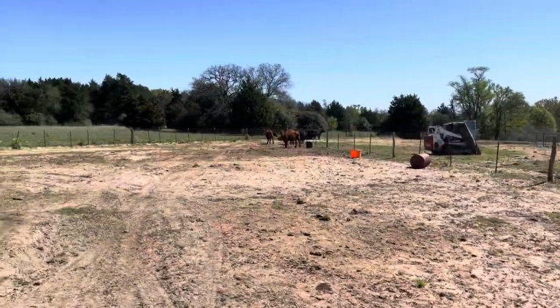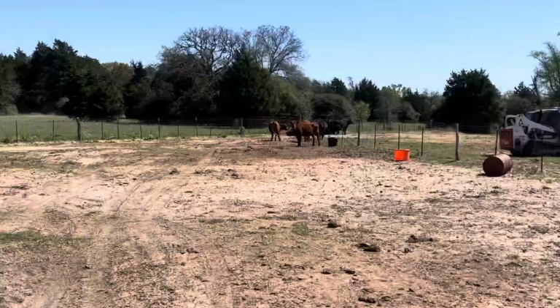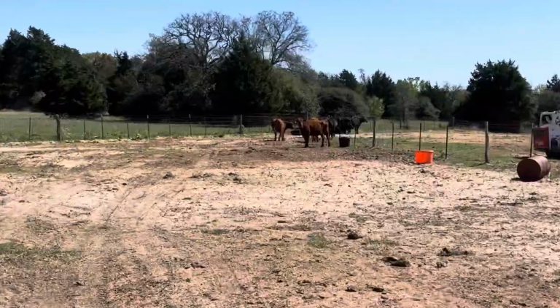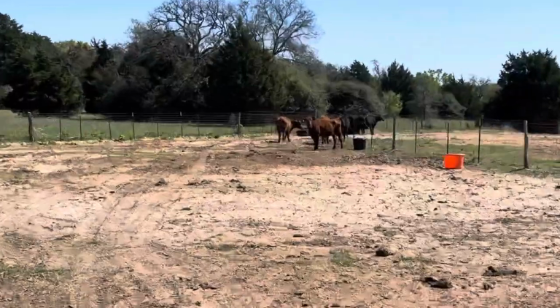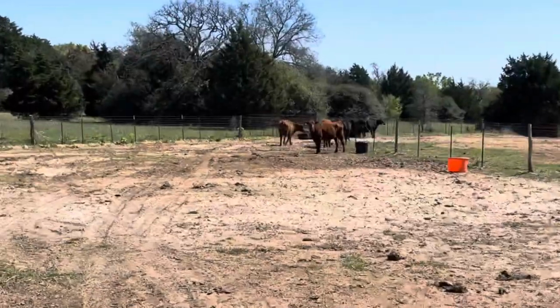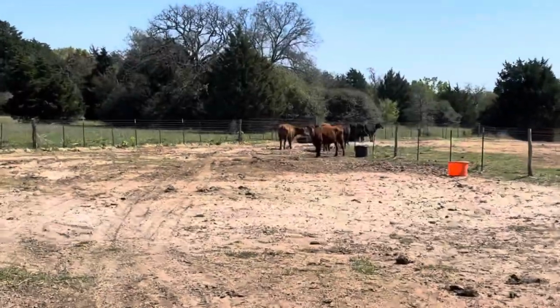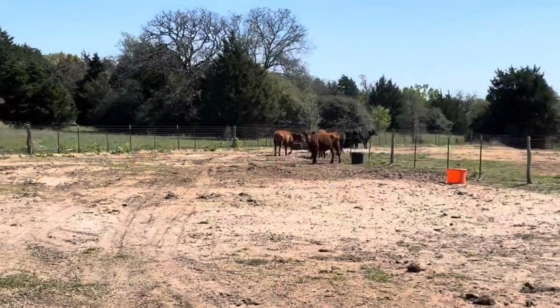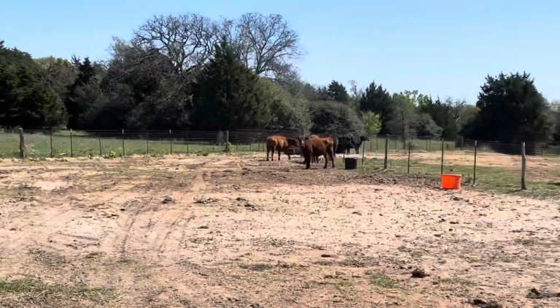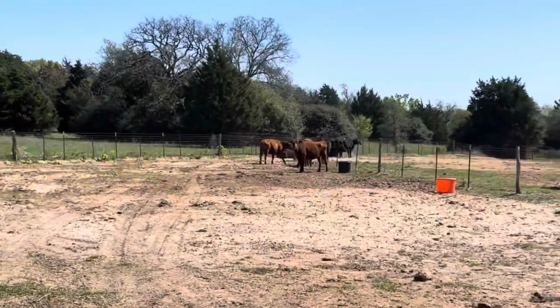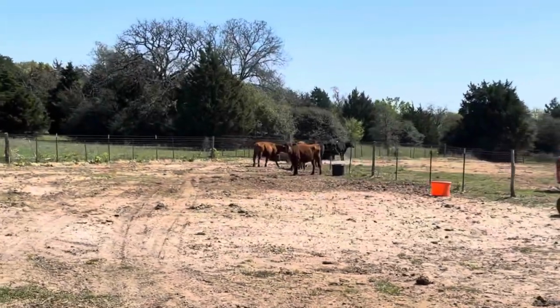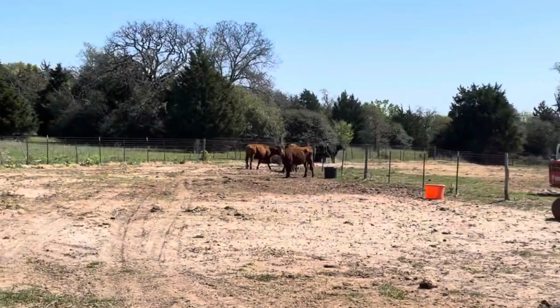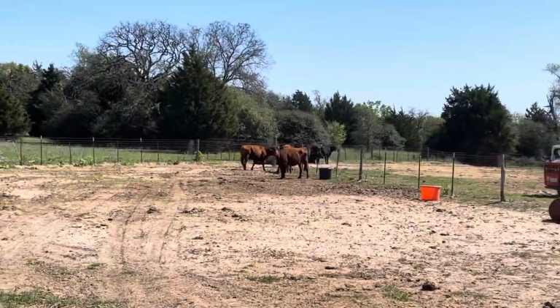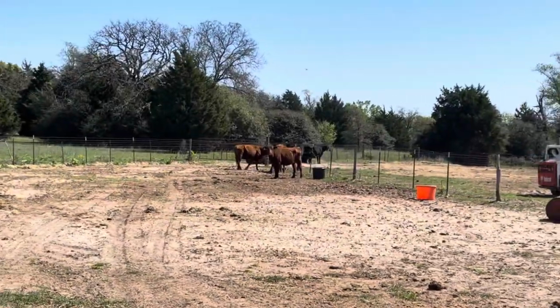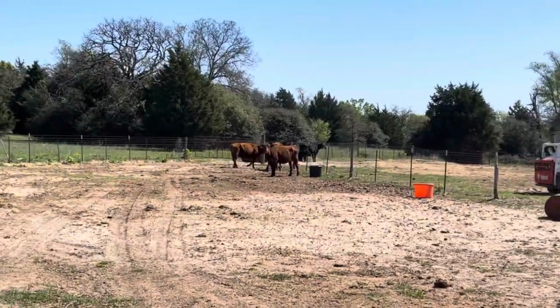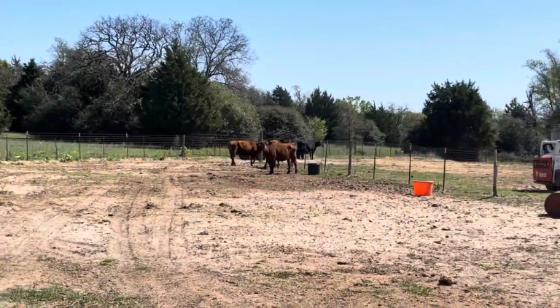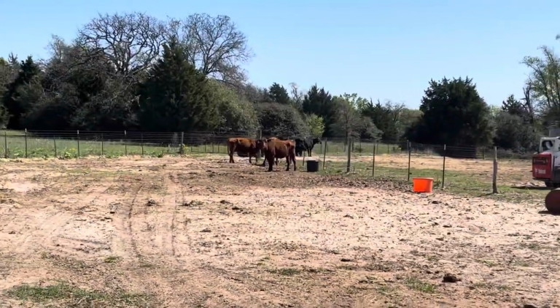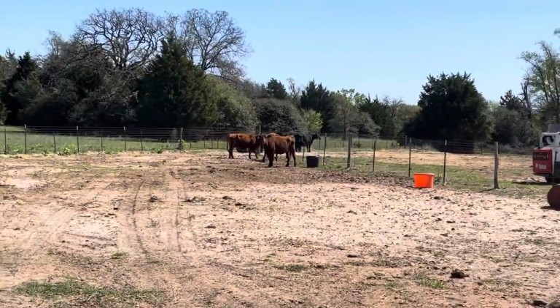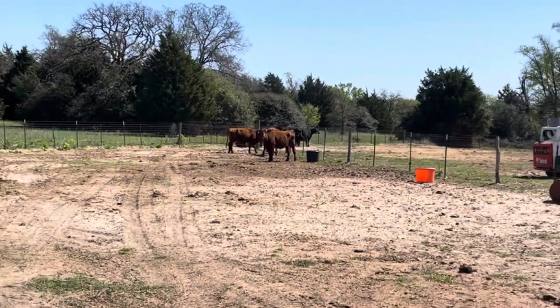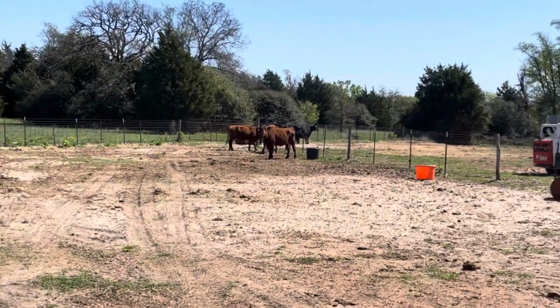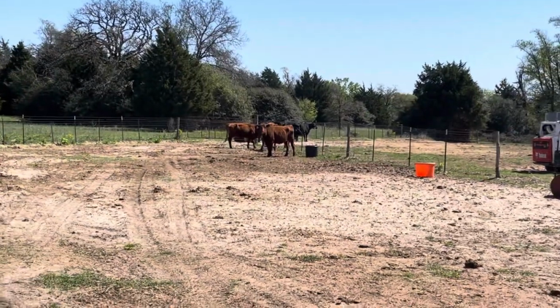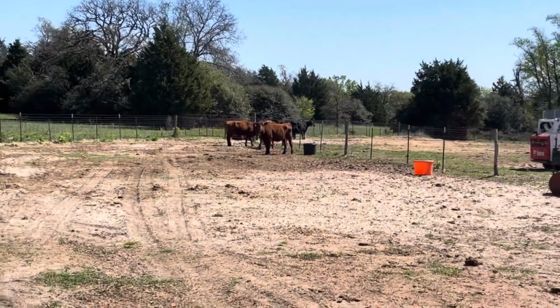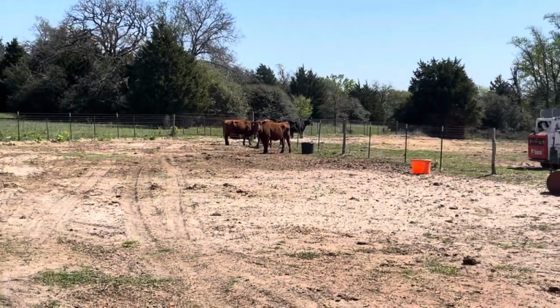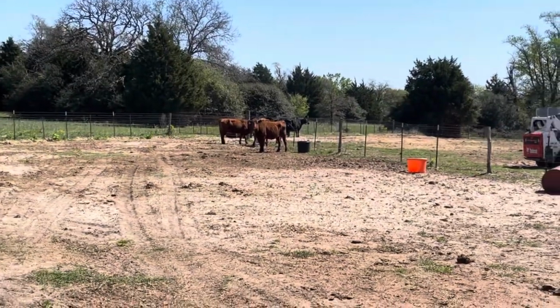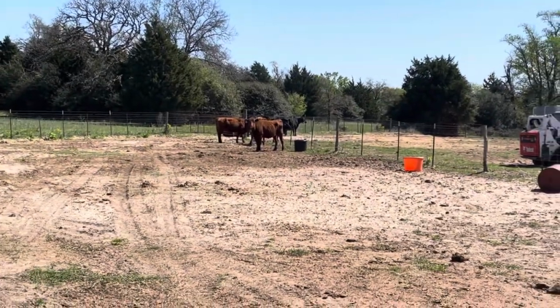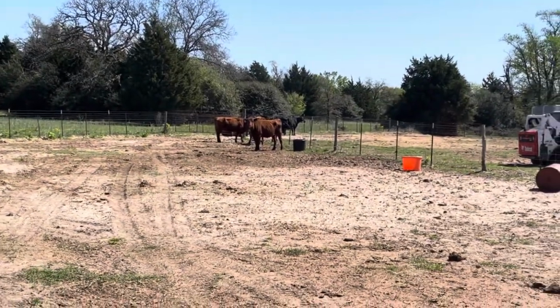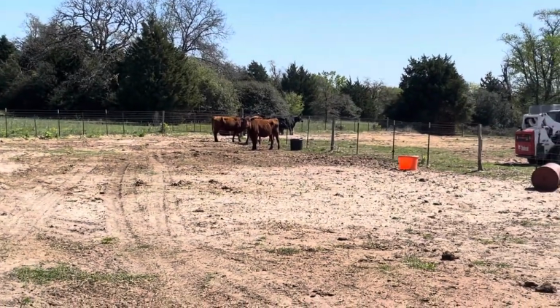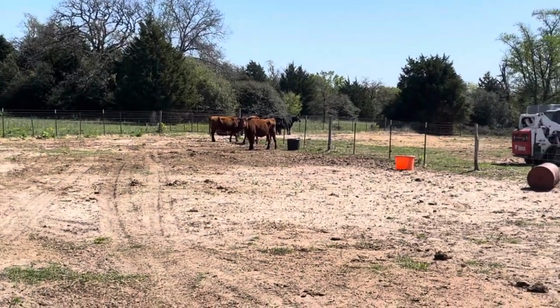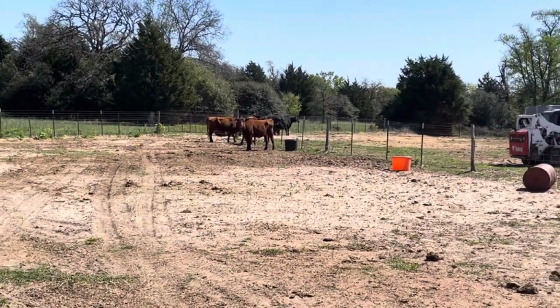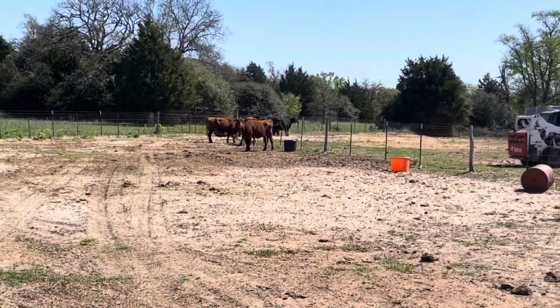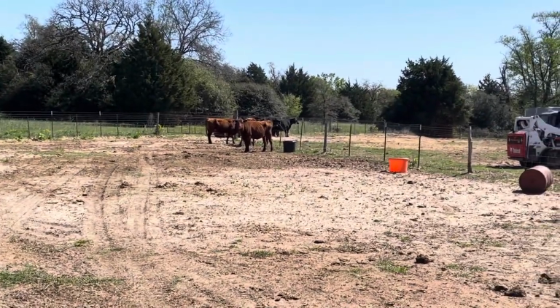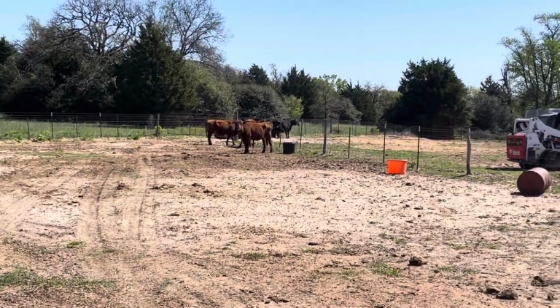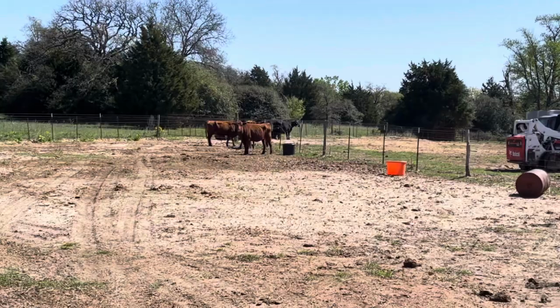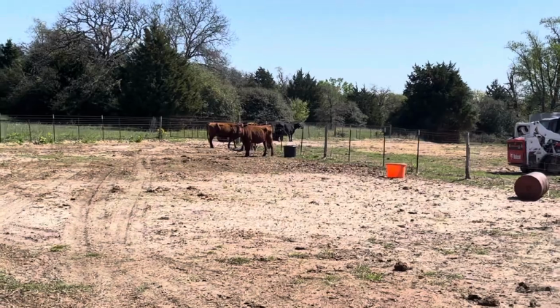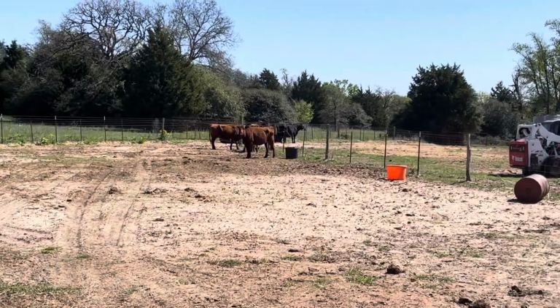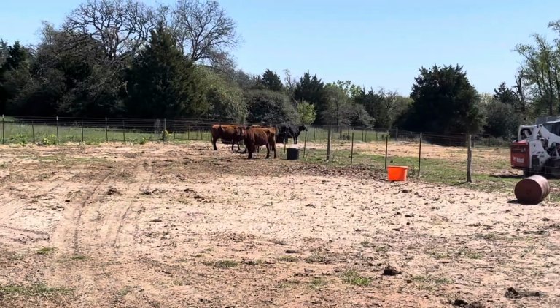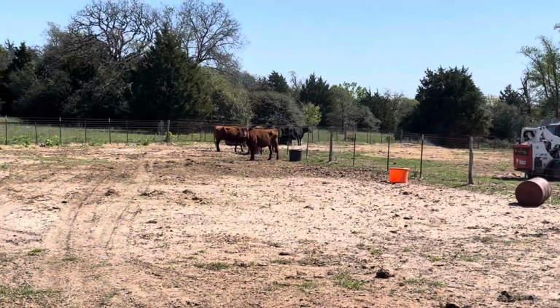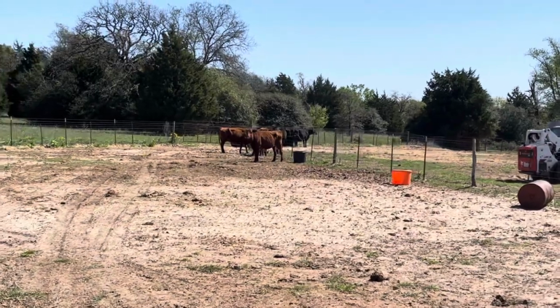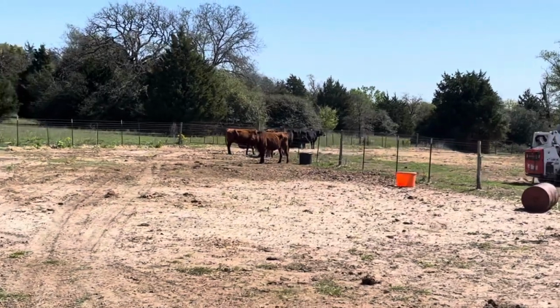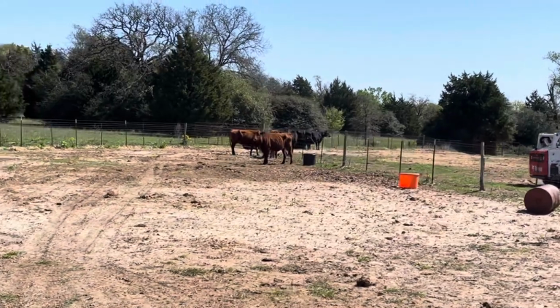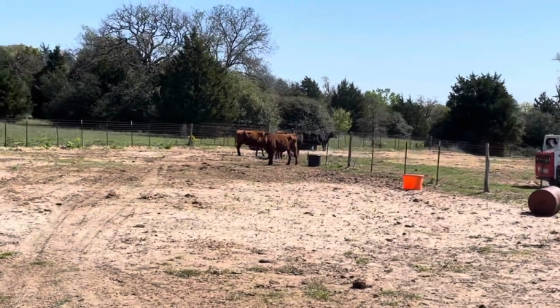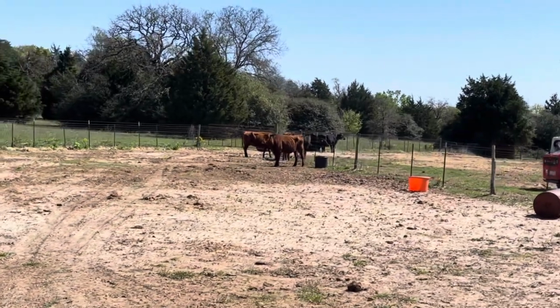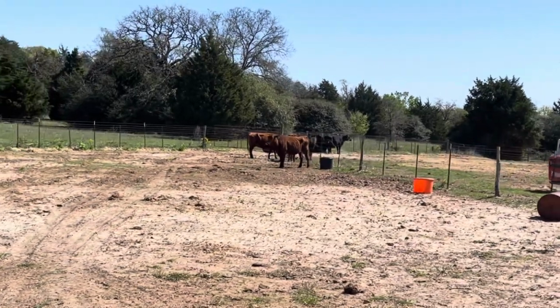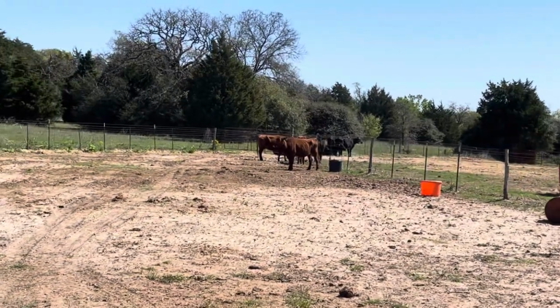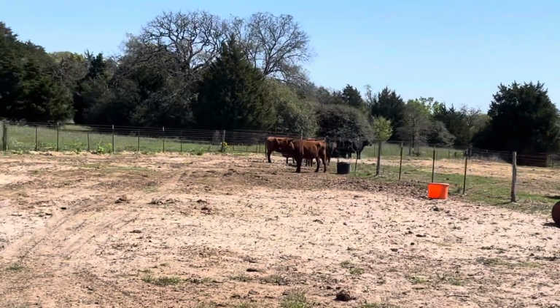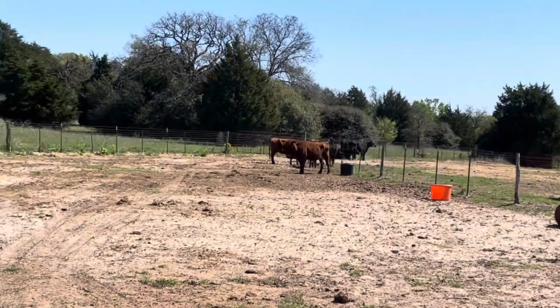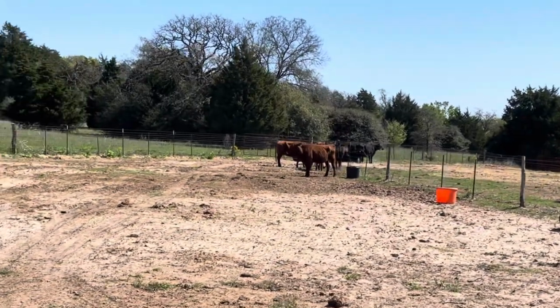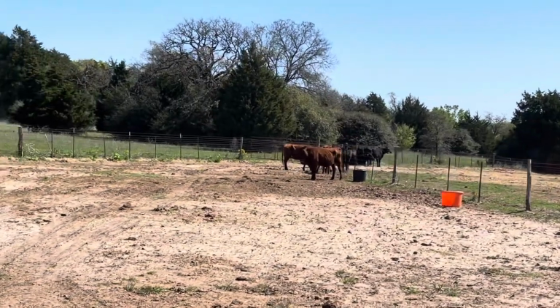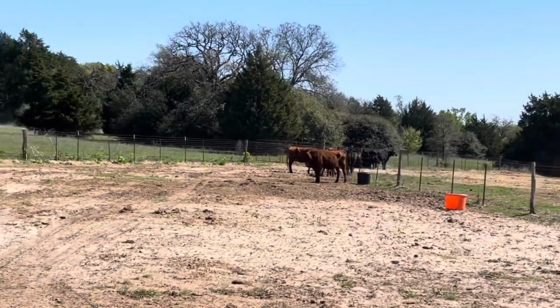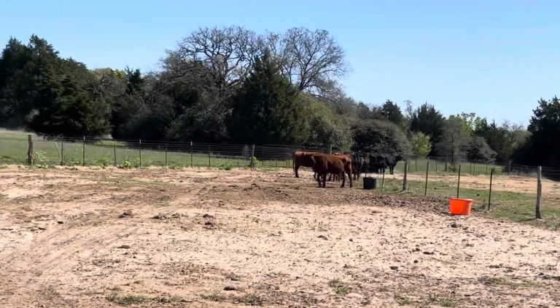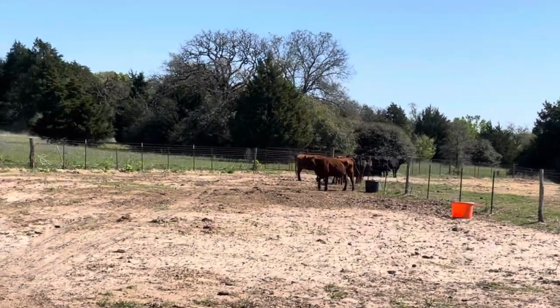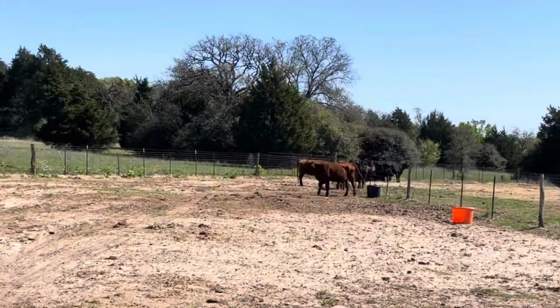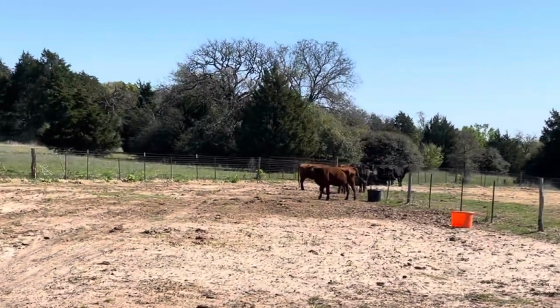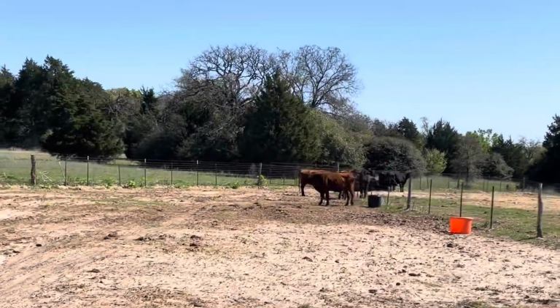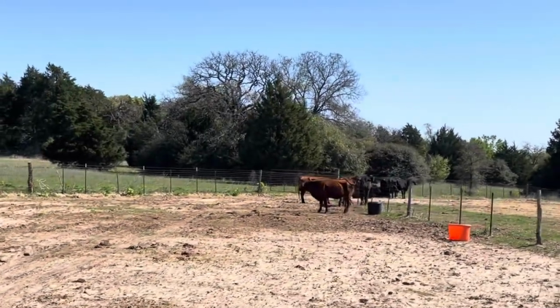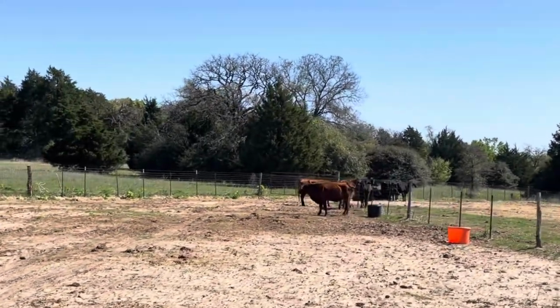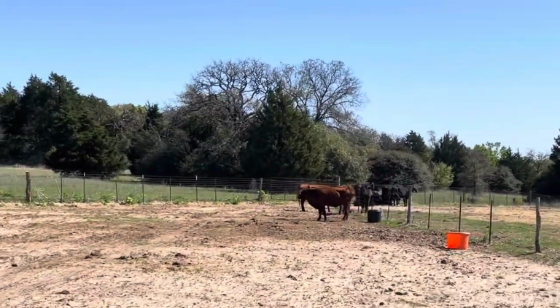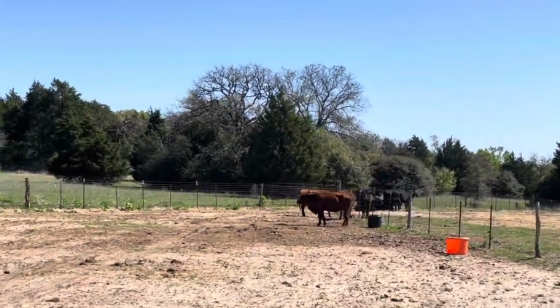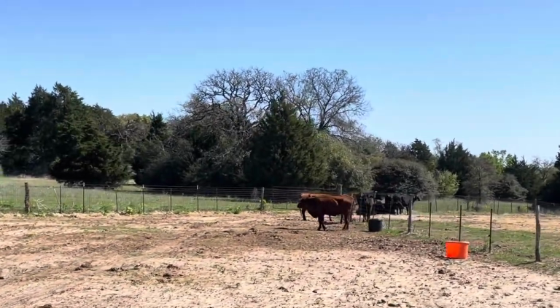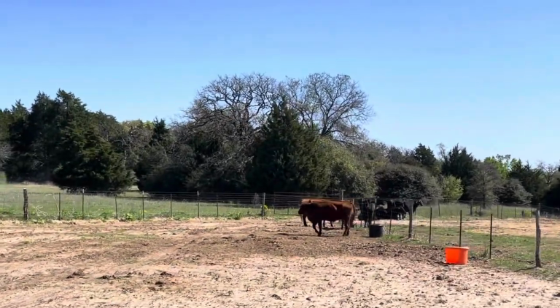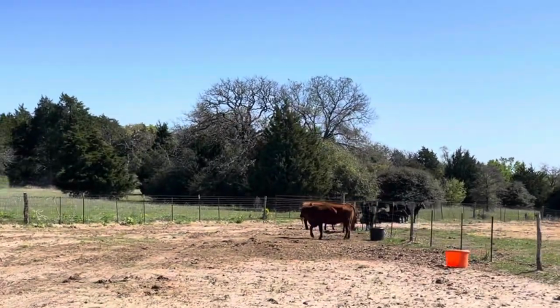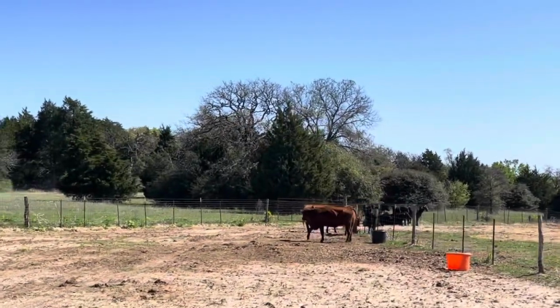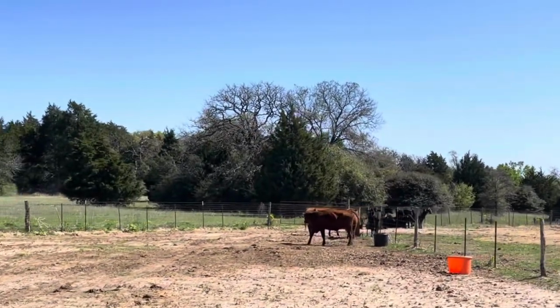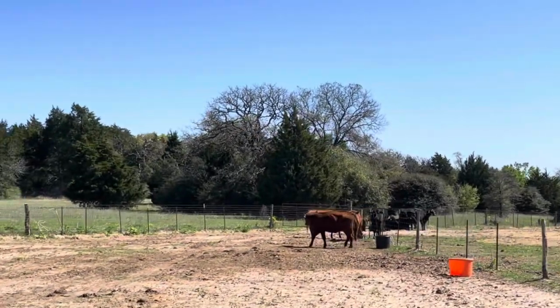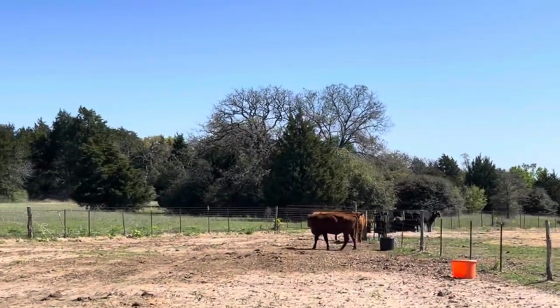These five cows right here — just as gentle as they can be. I mean, they are gentle.